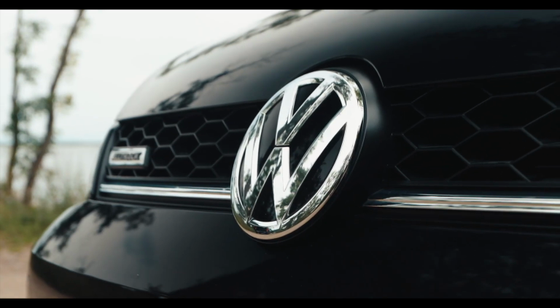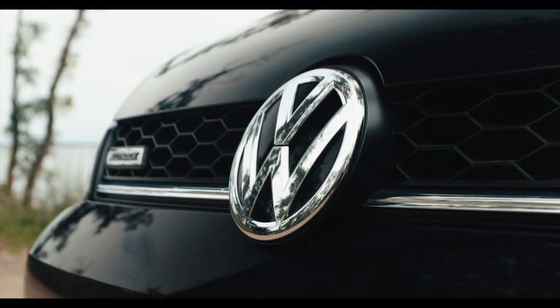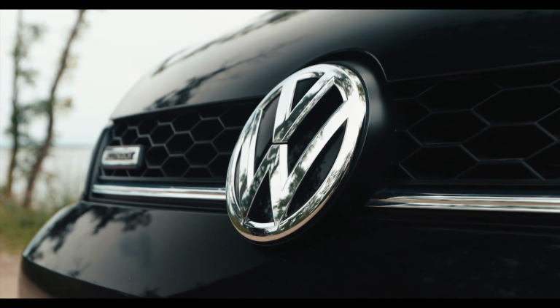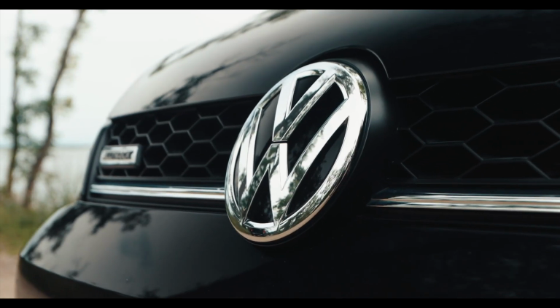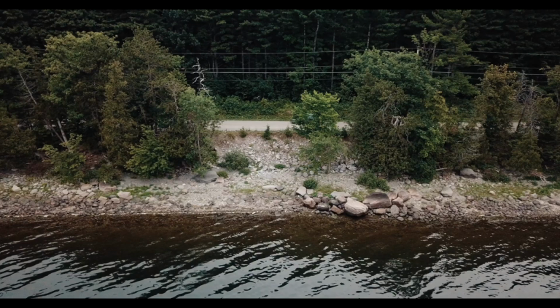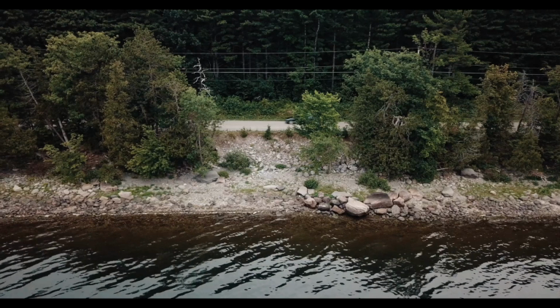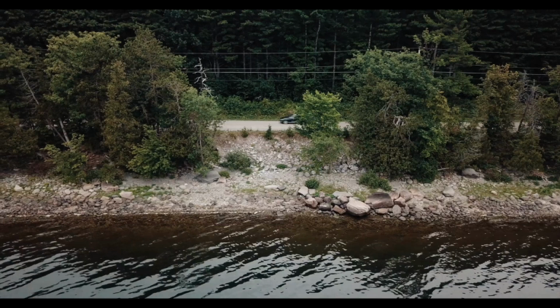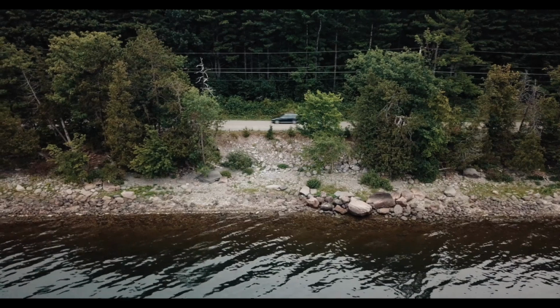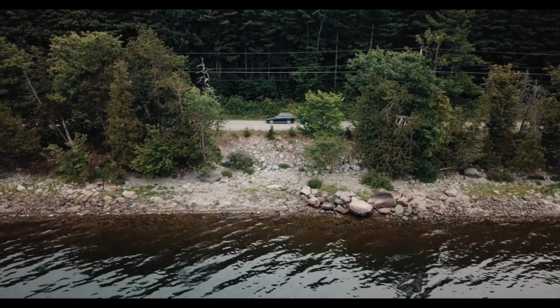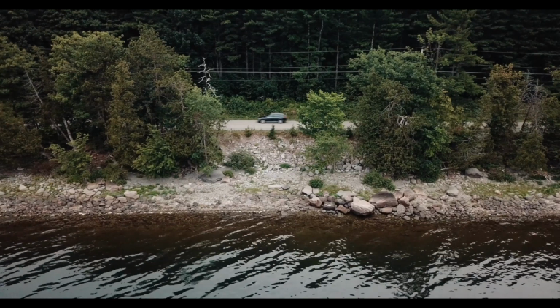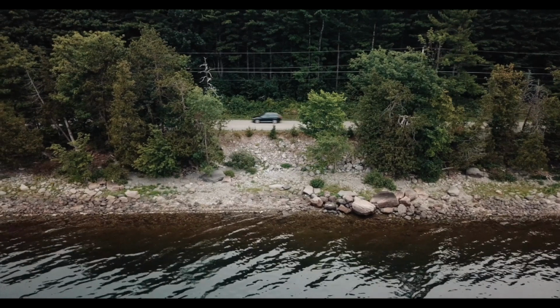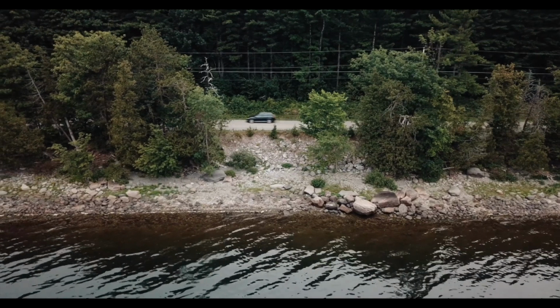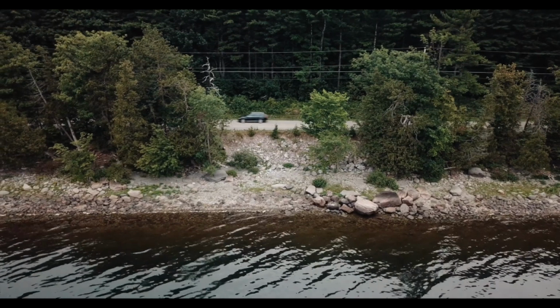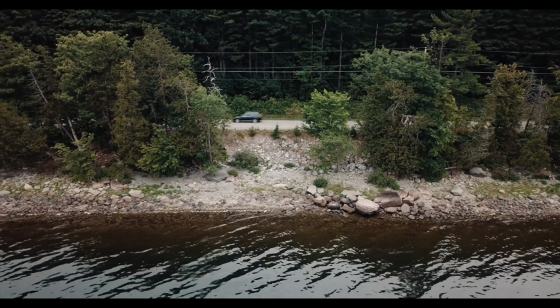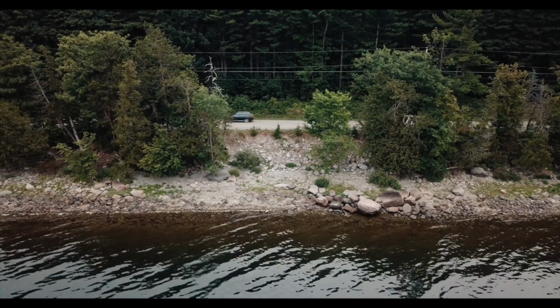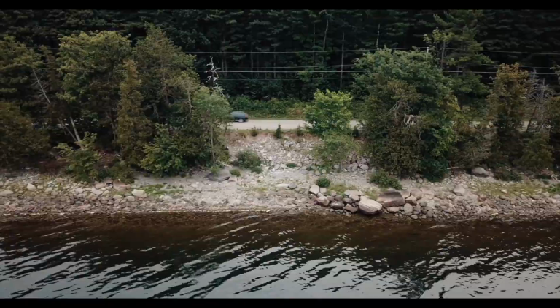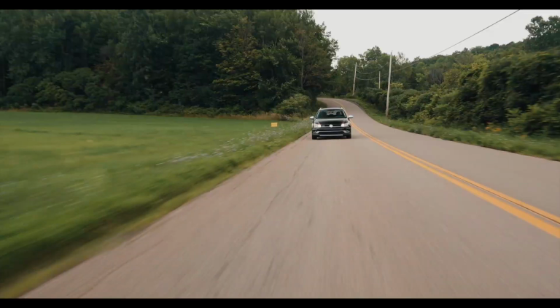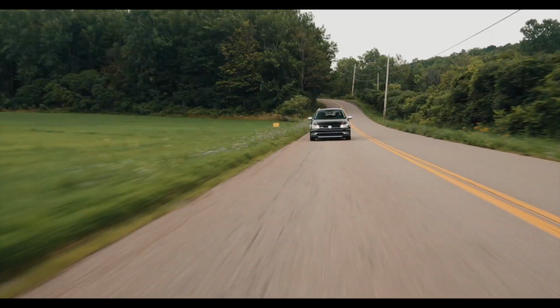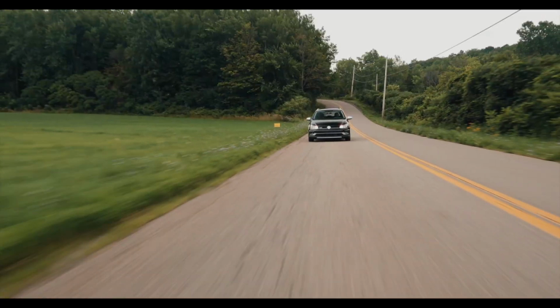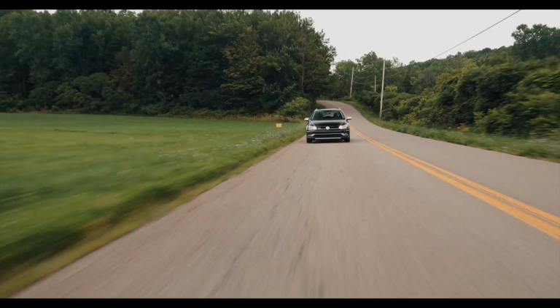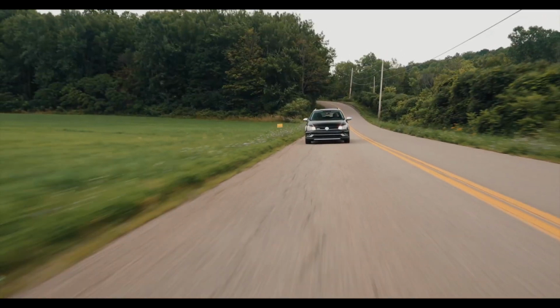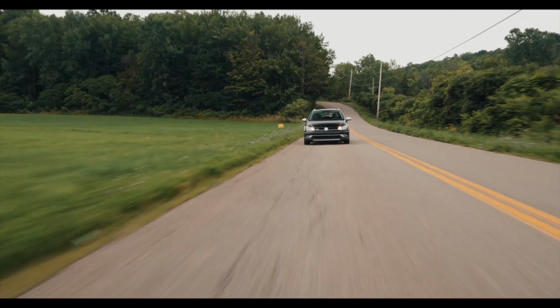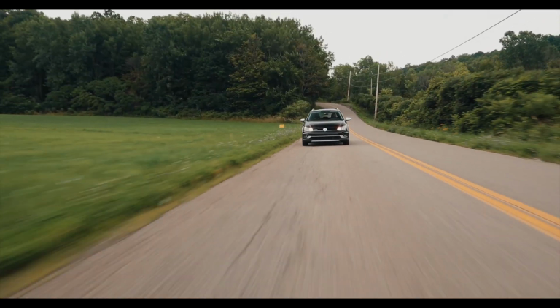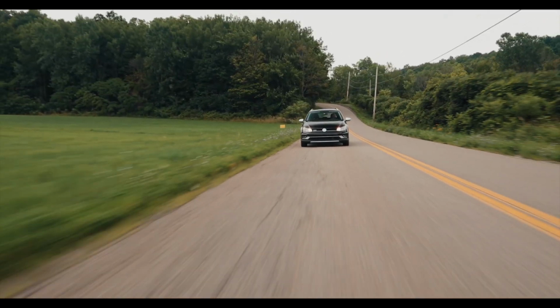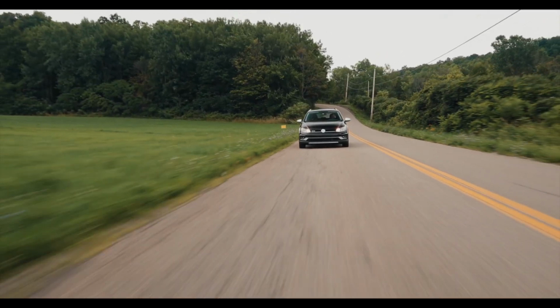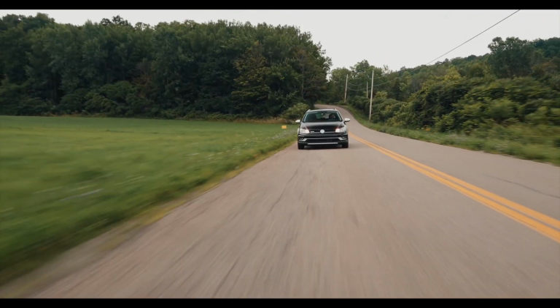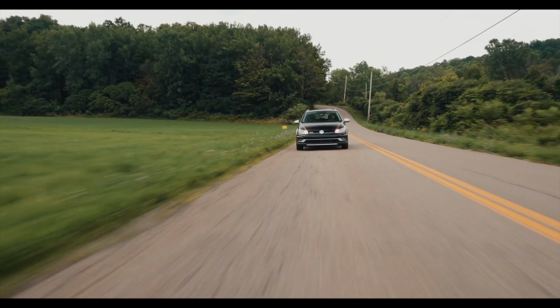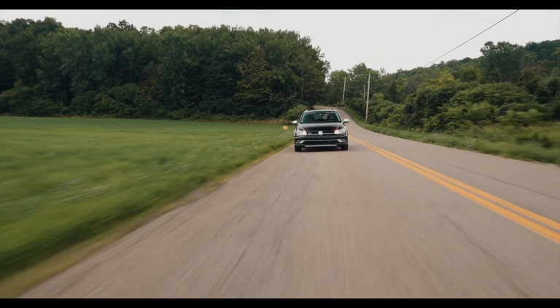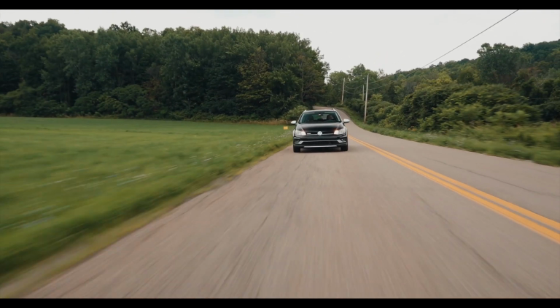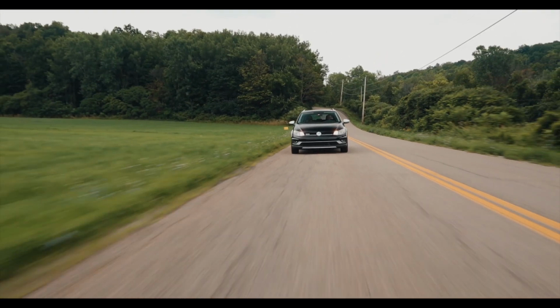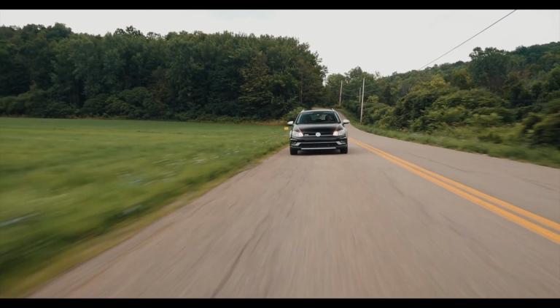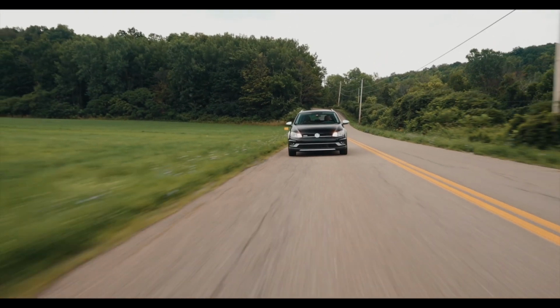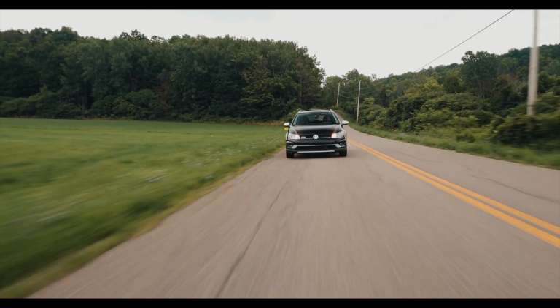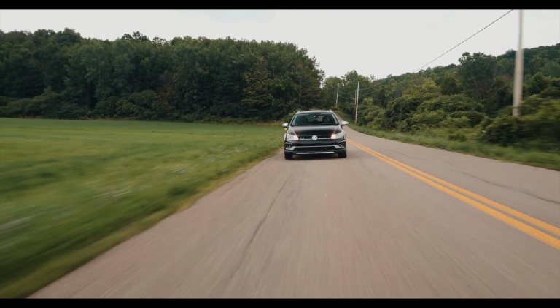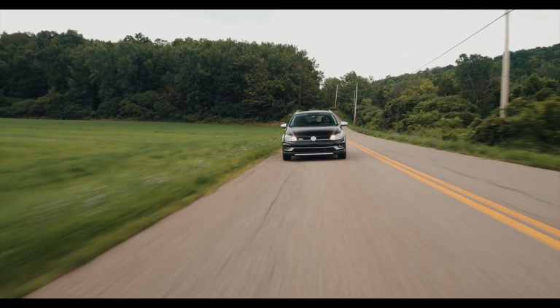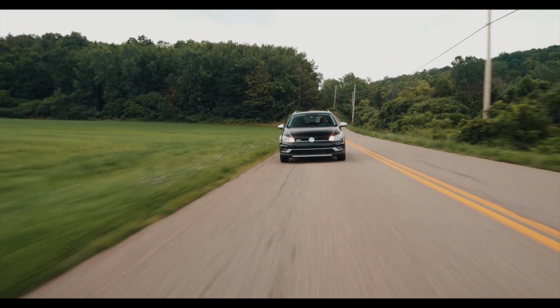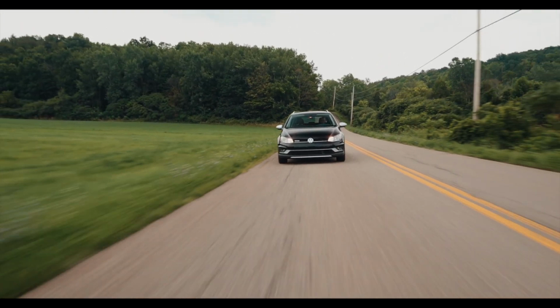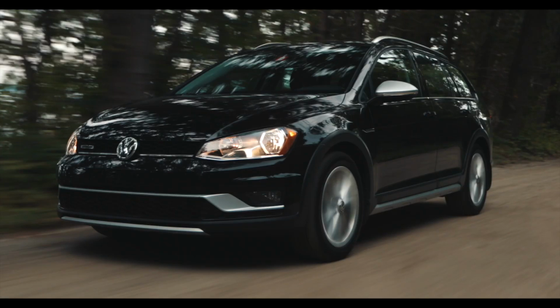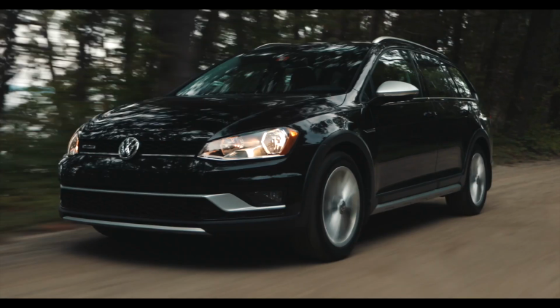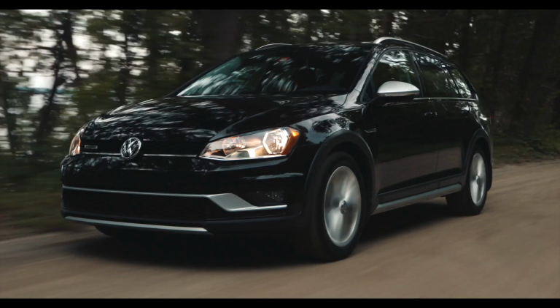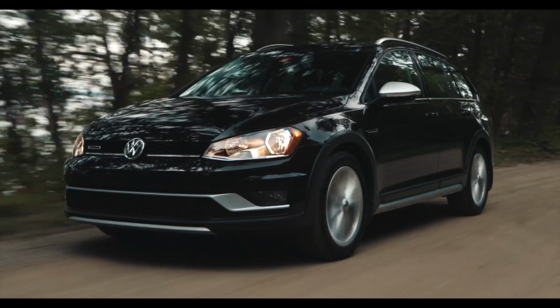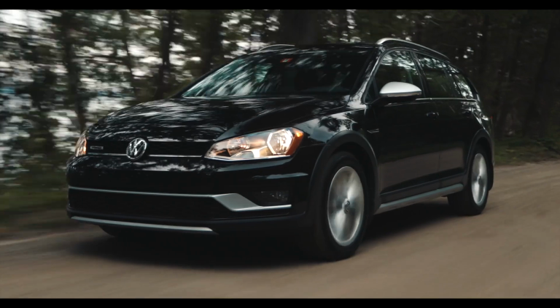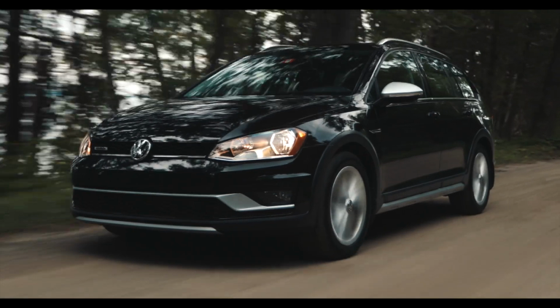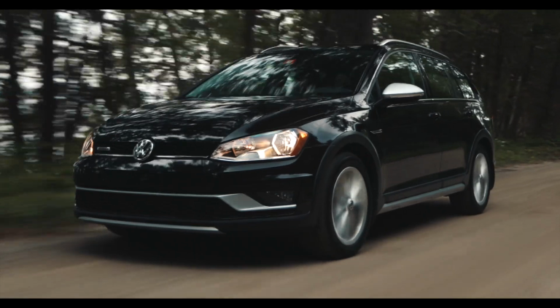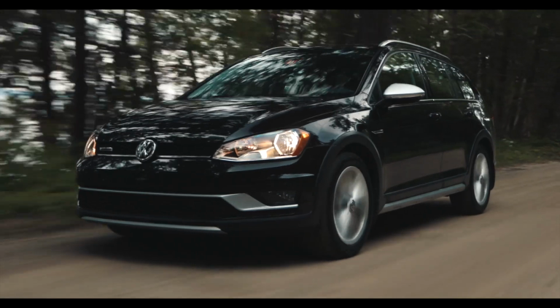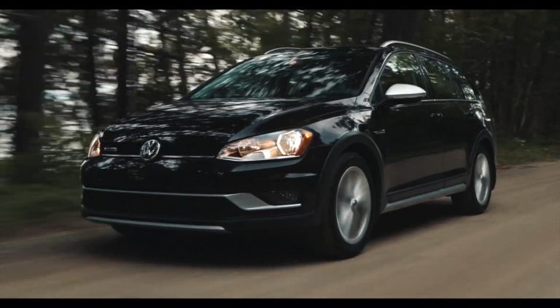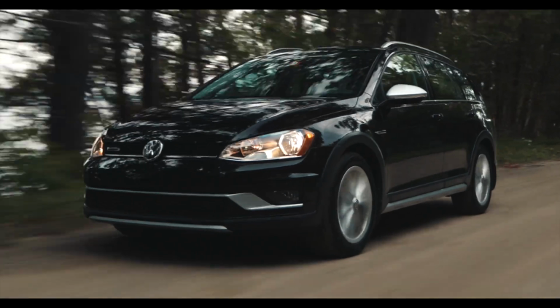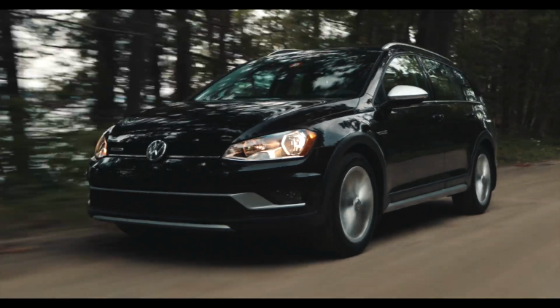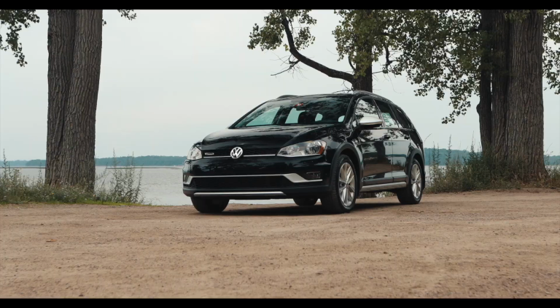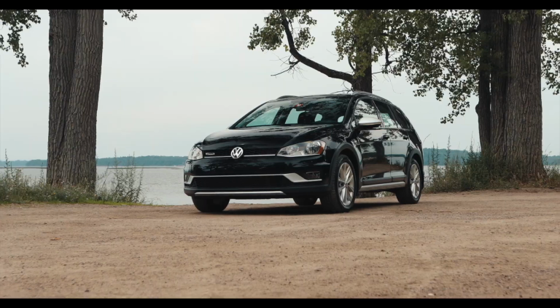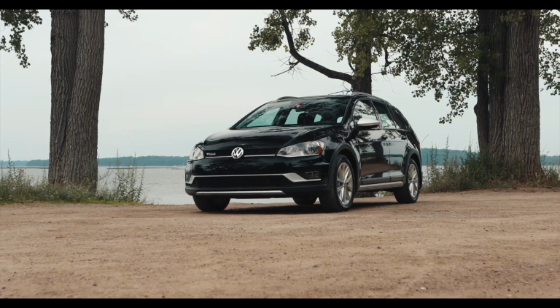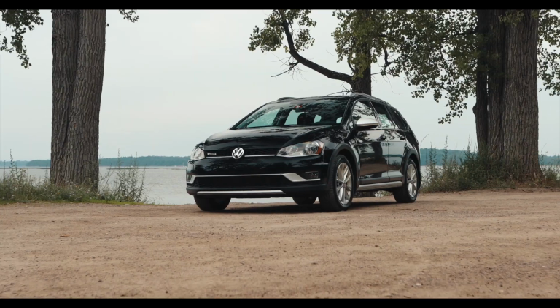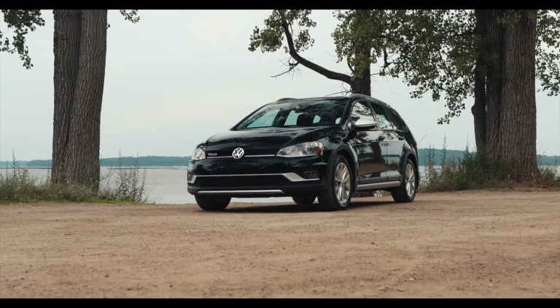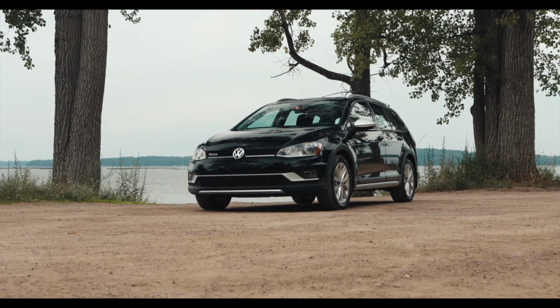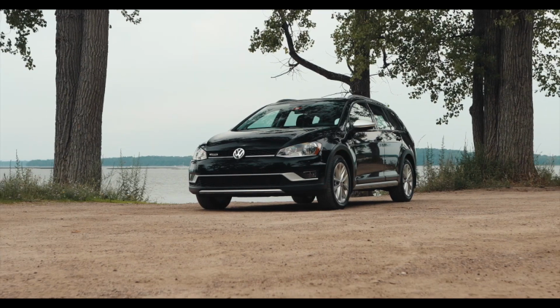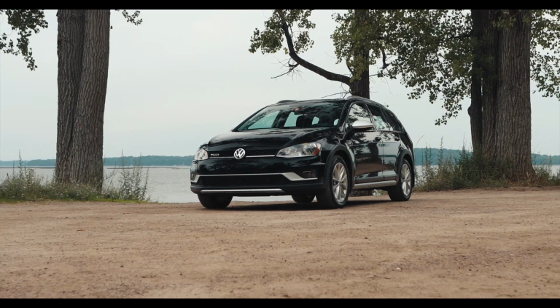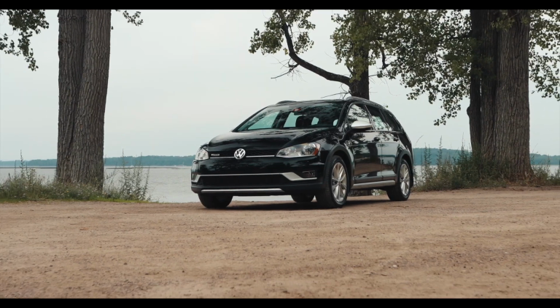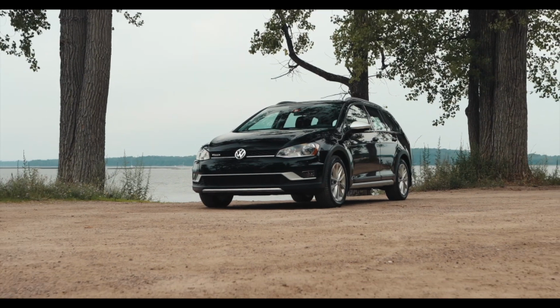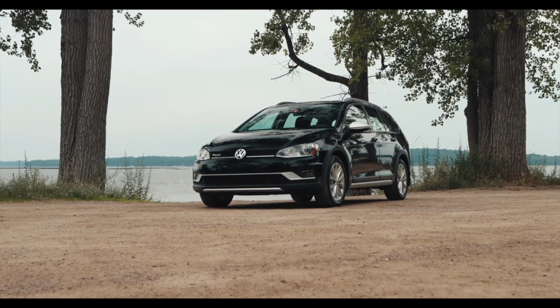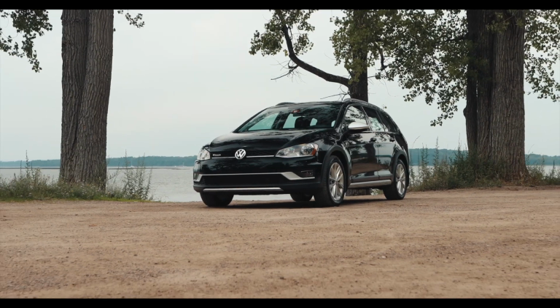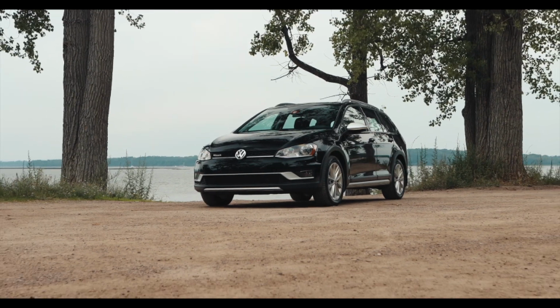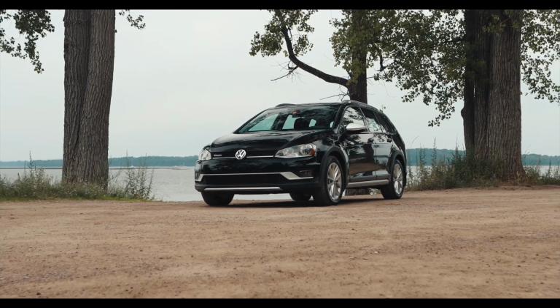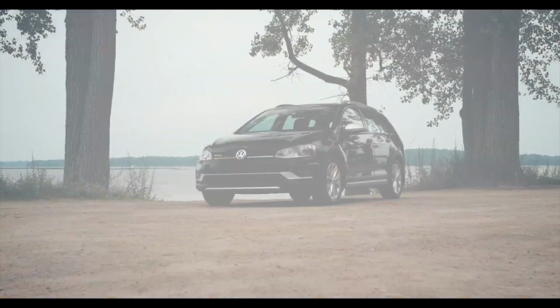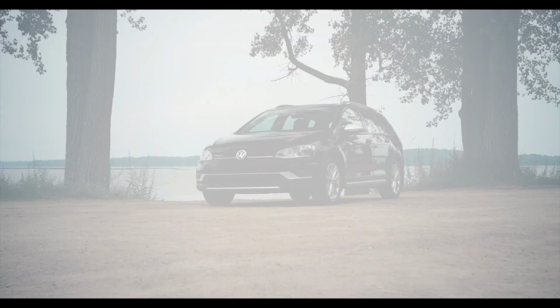It's a great car. I've really, really enjoyed it.